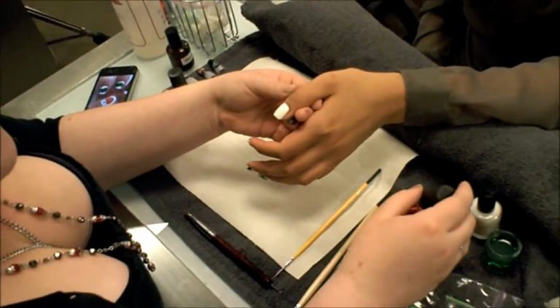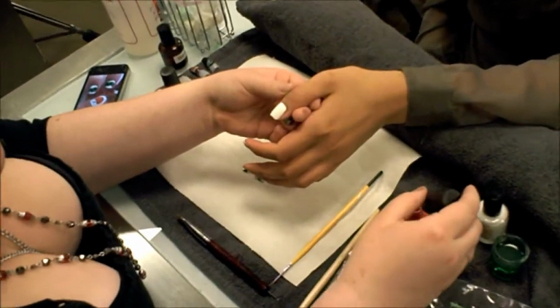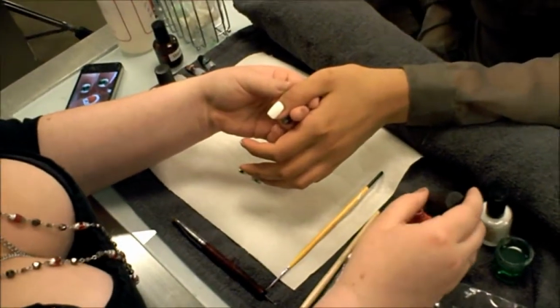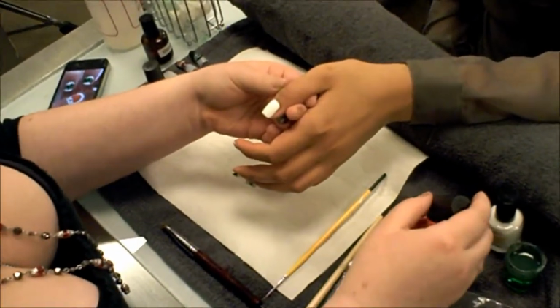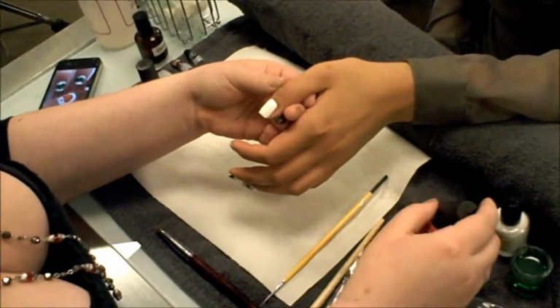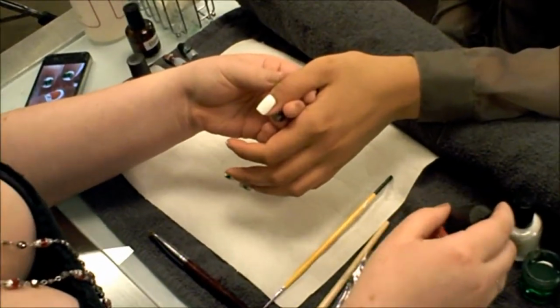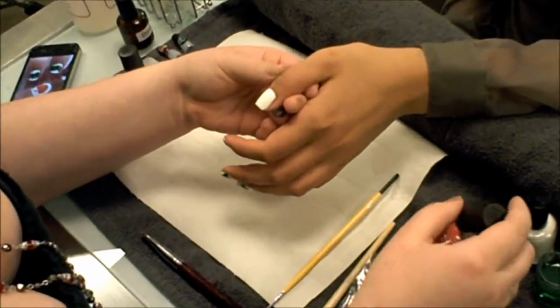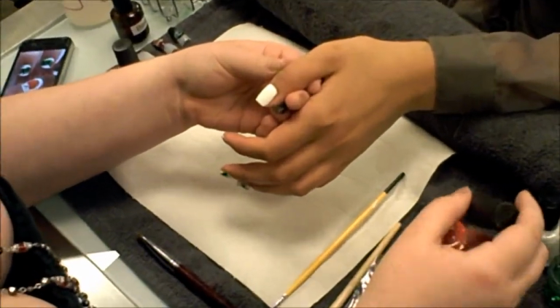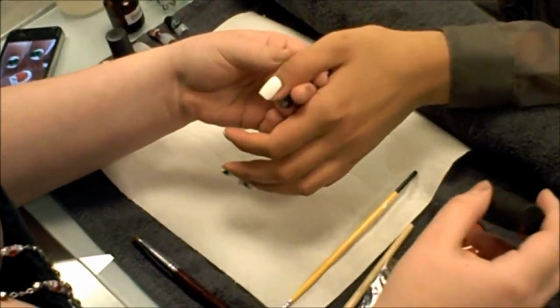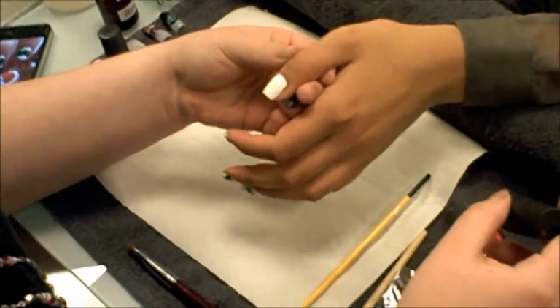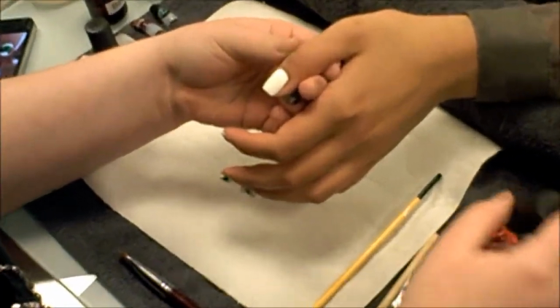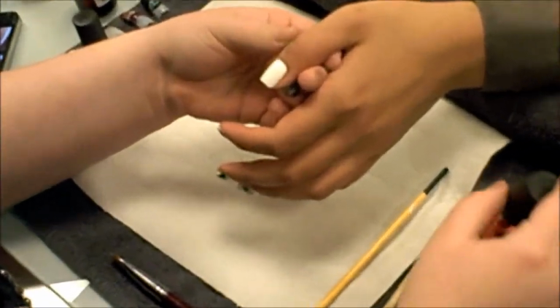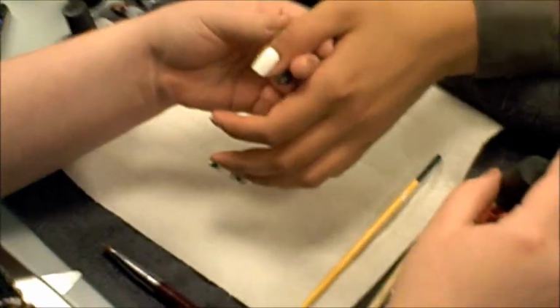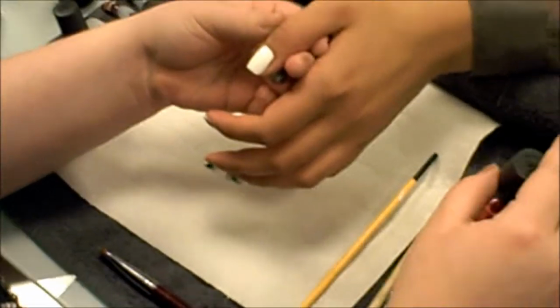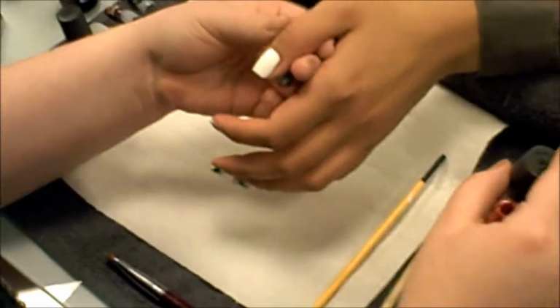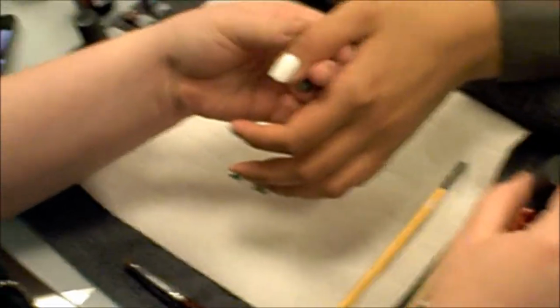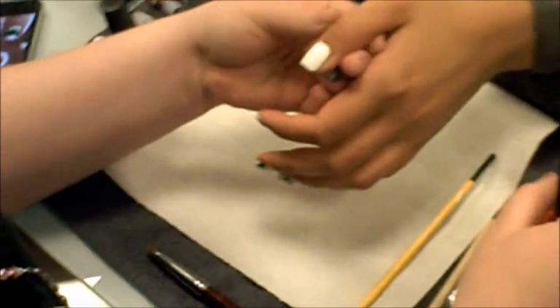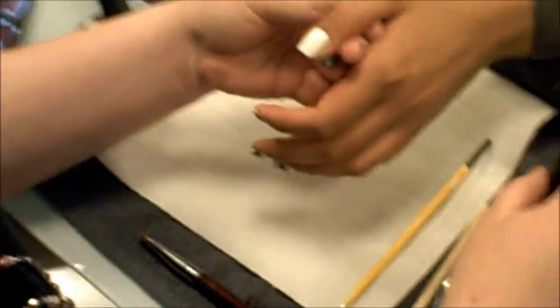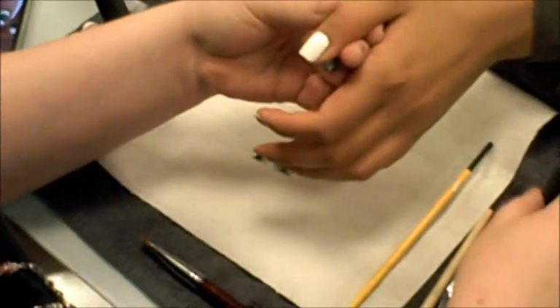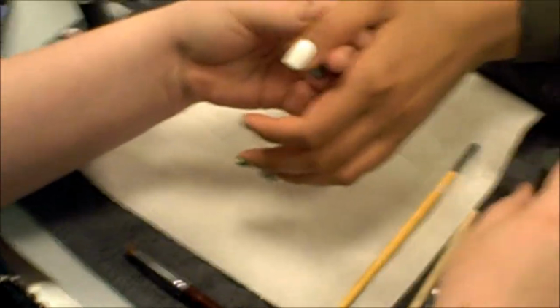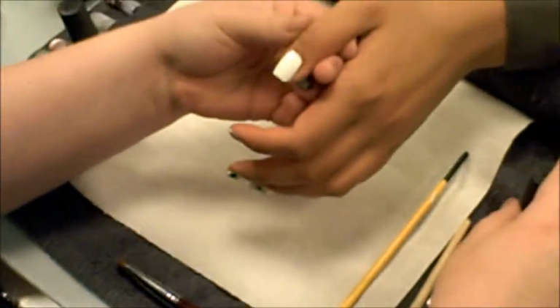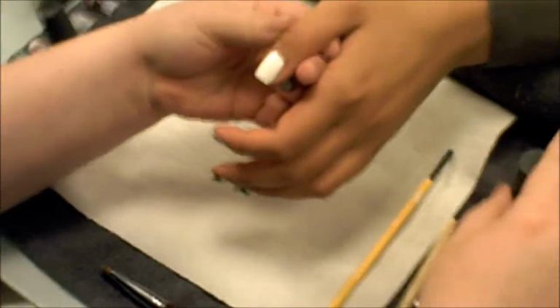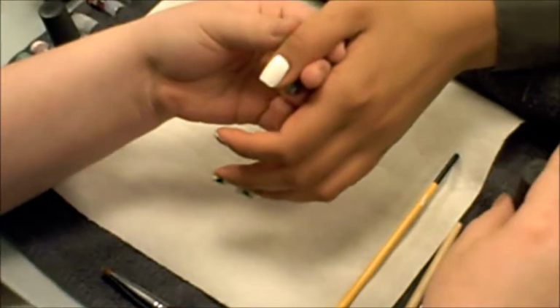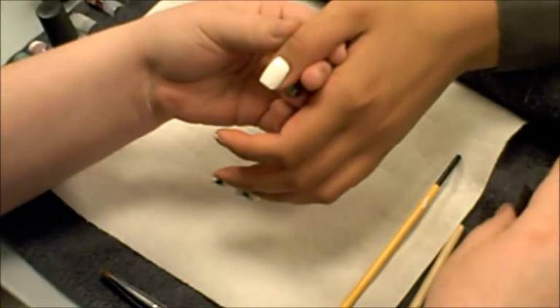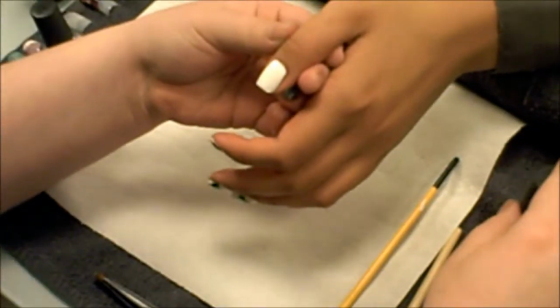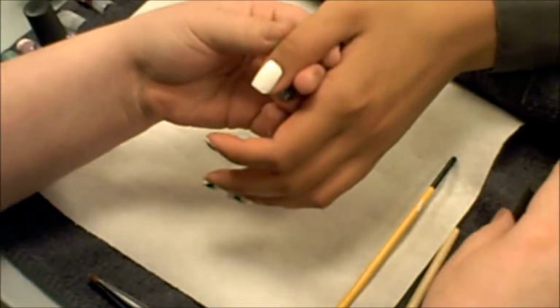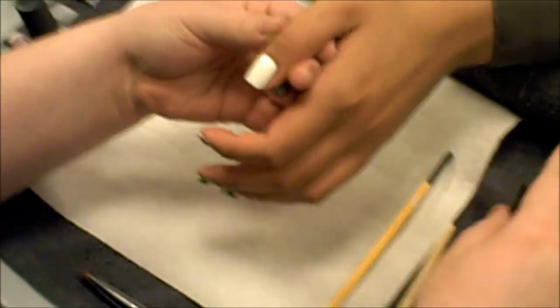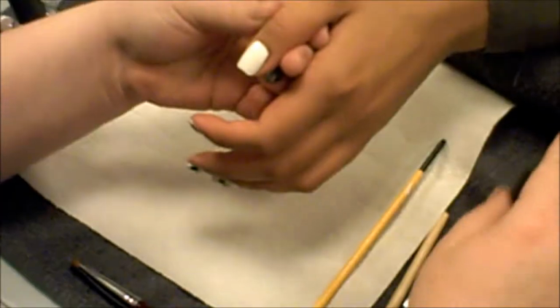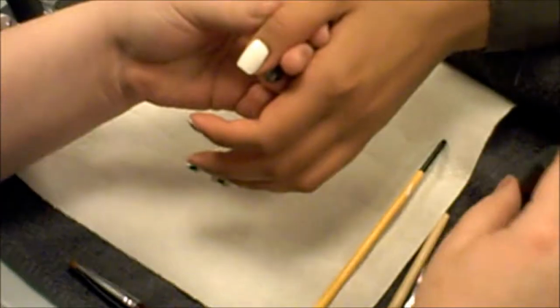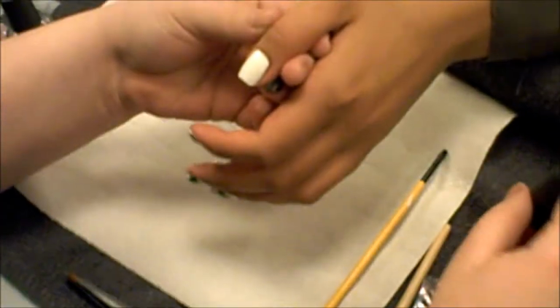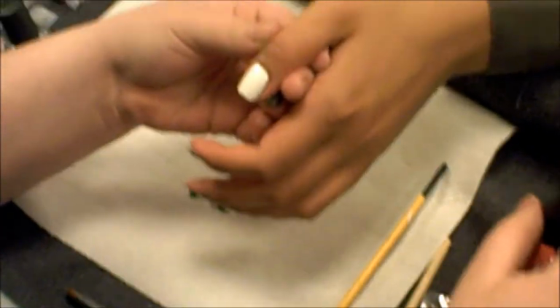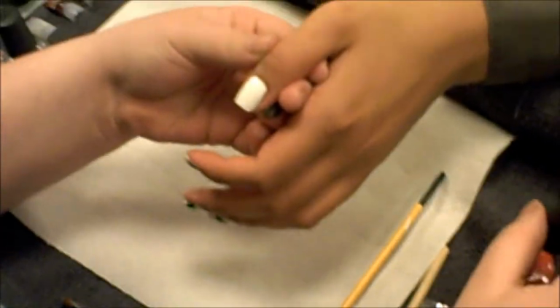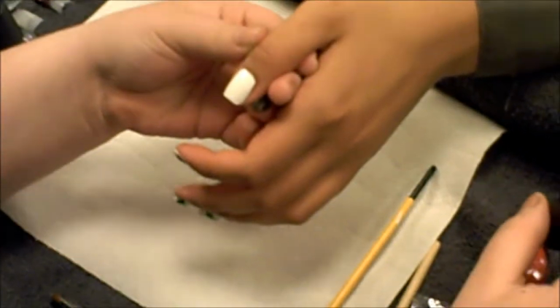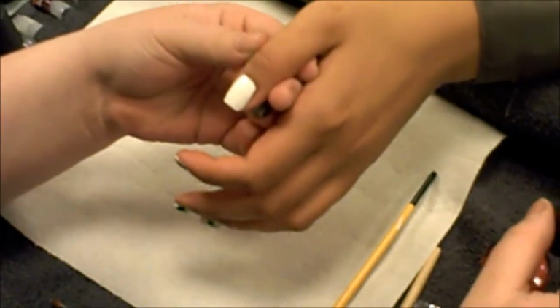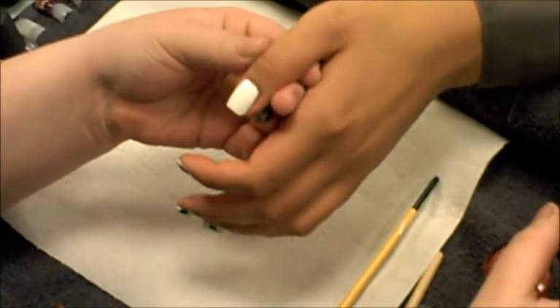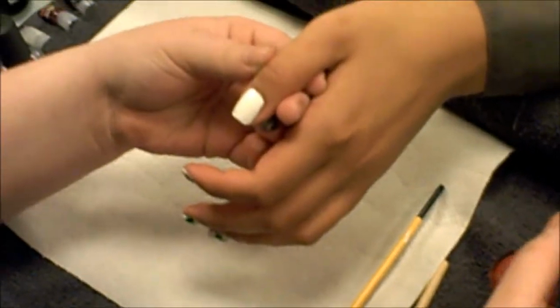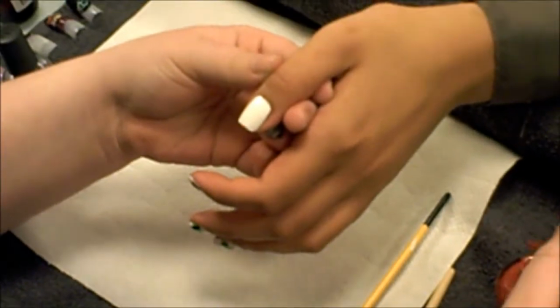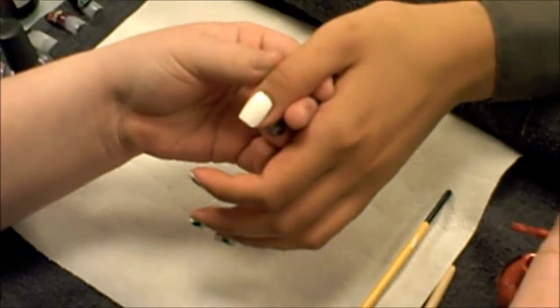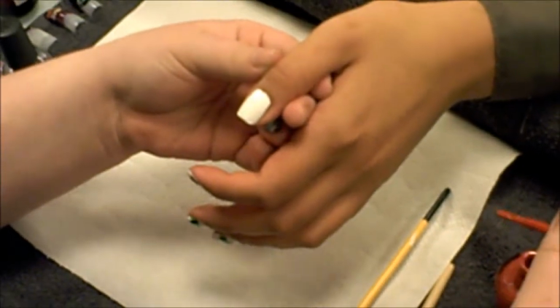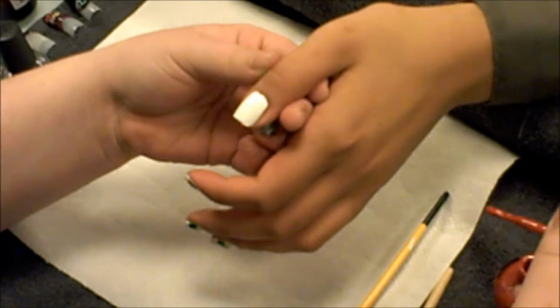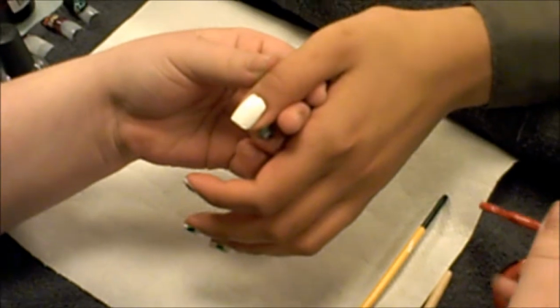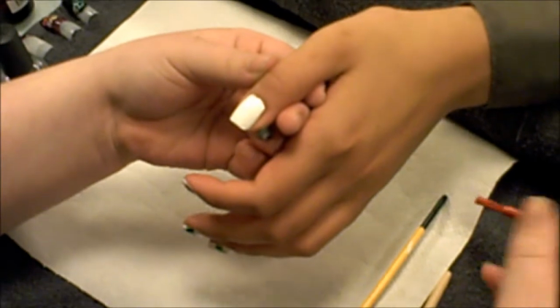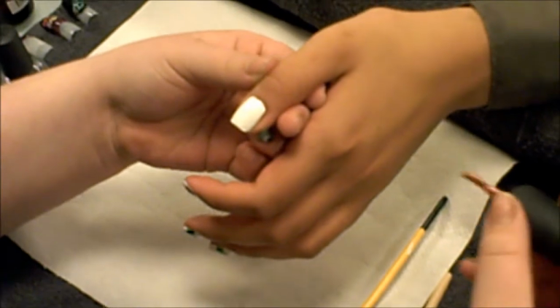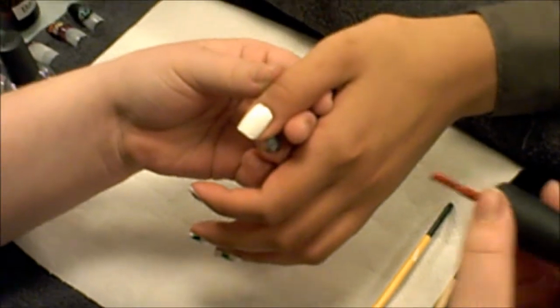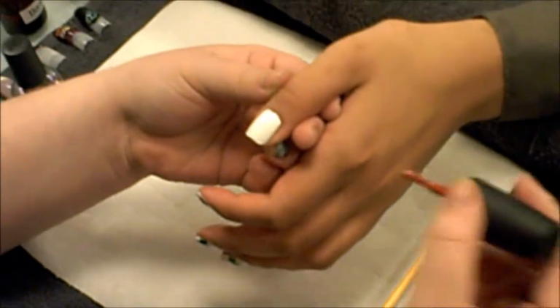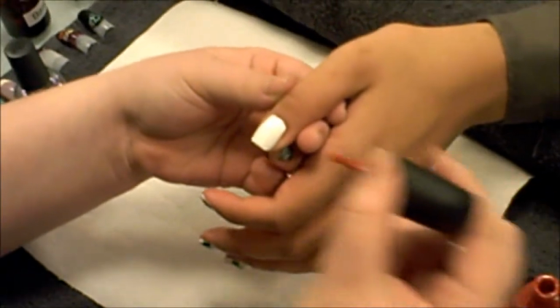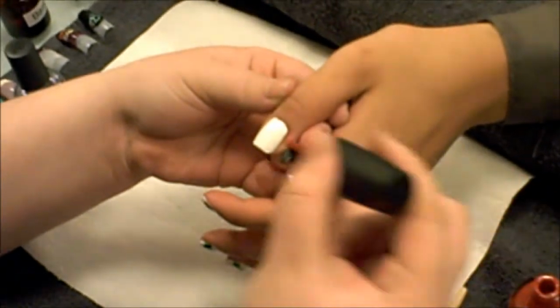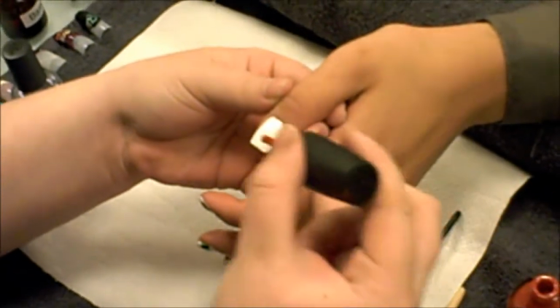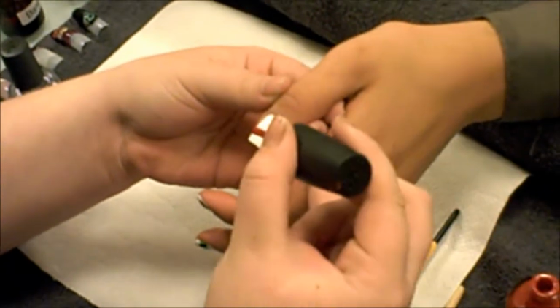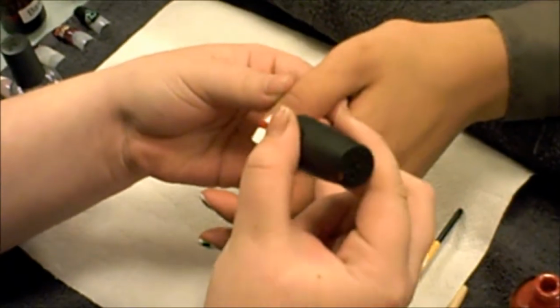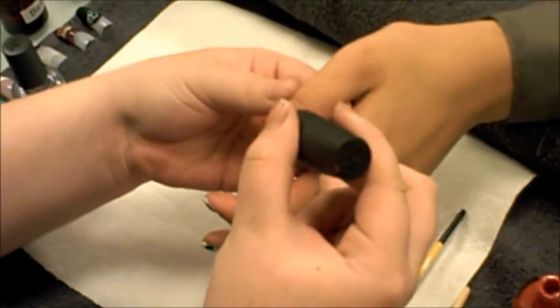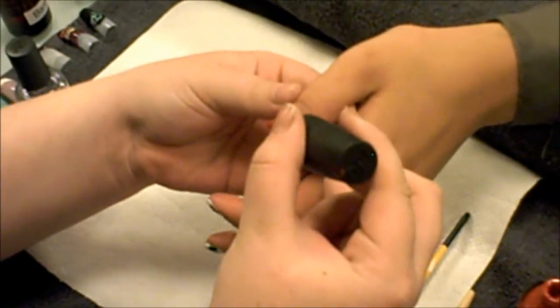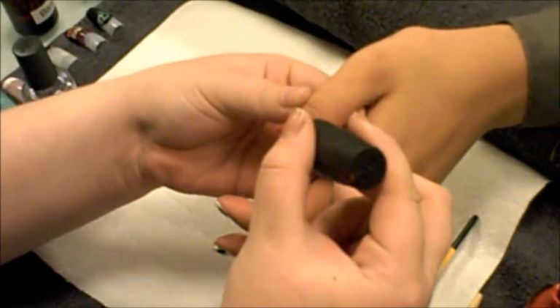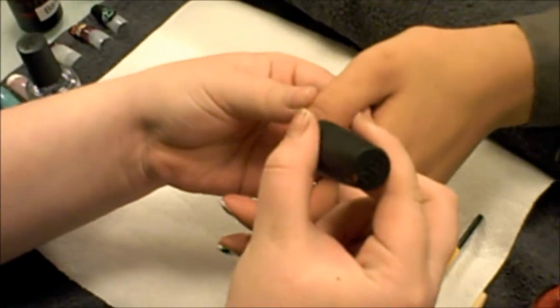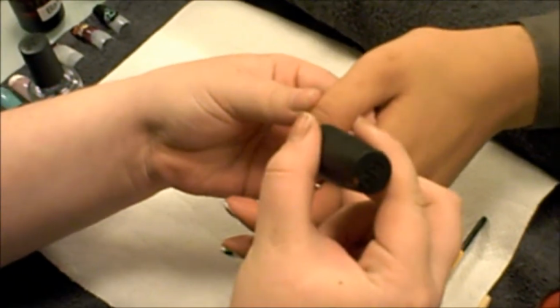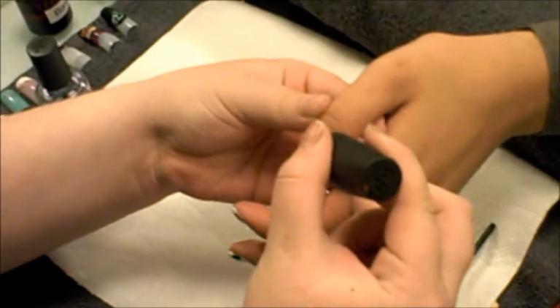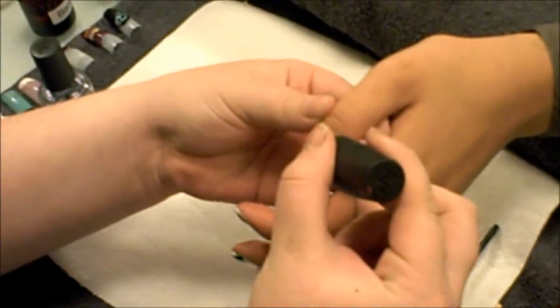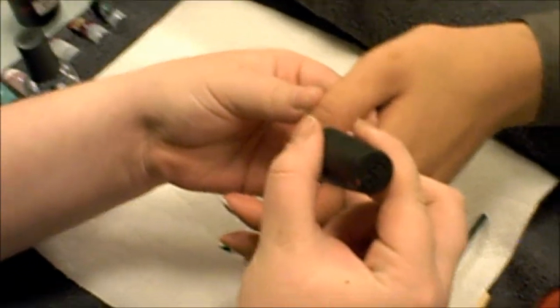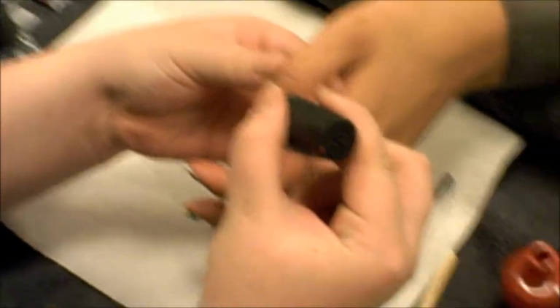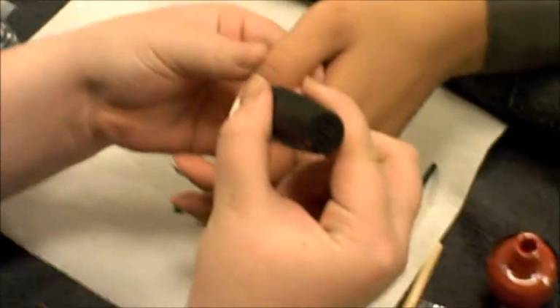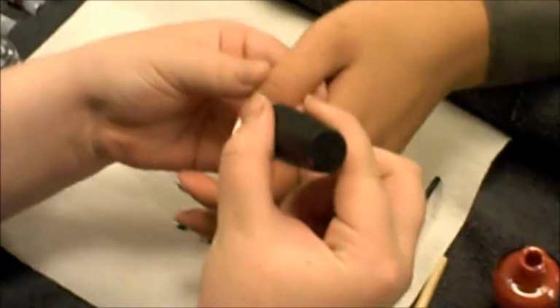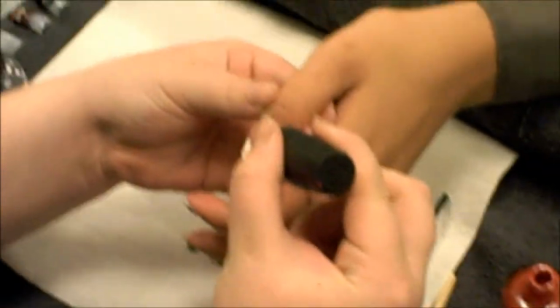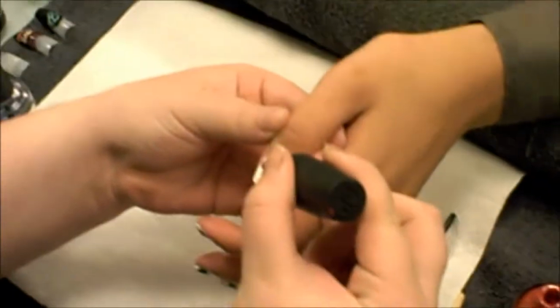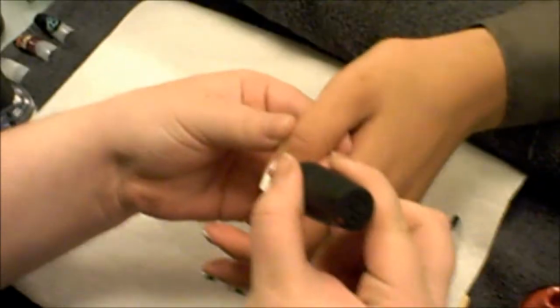So now we're going to do the little apple on the thumb. For that, you just want to do a little dab of red.